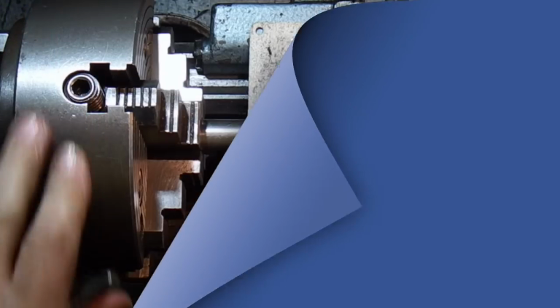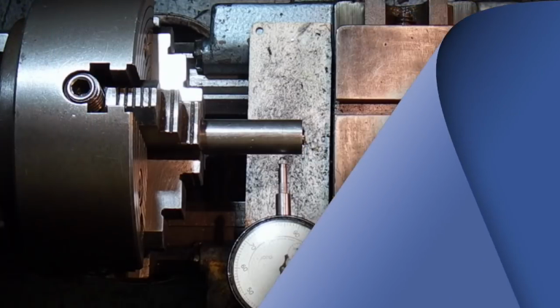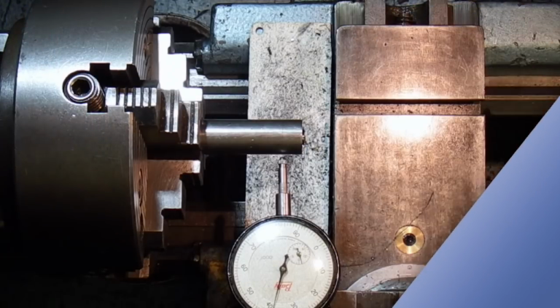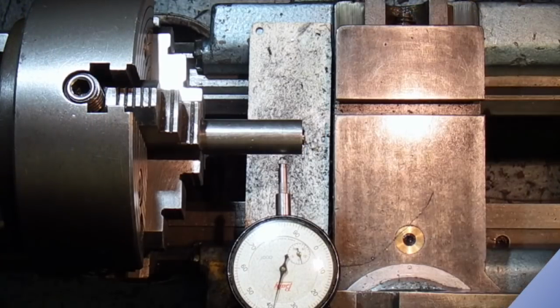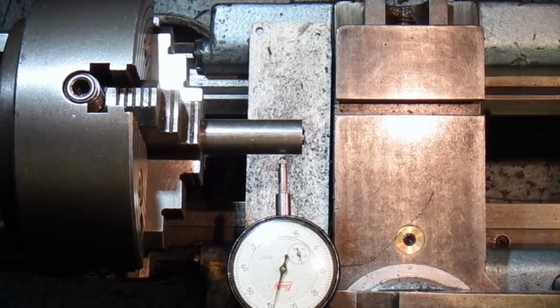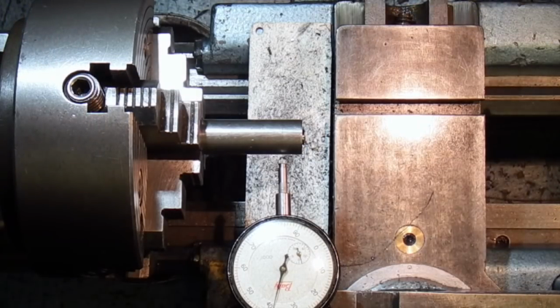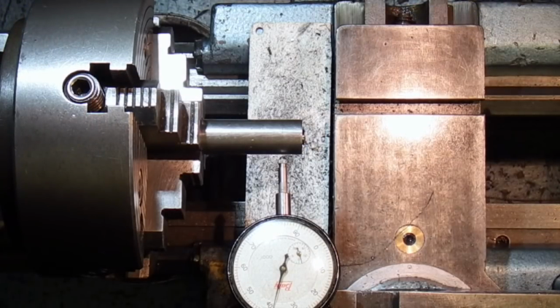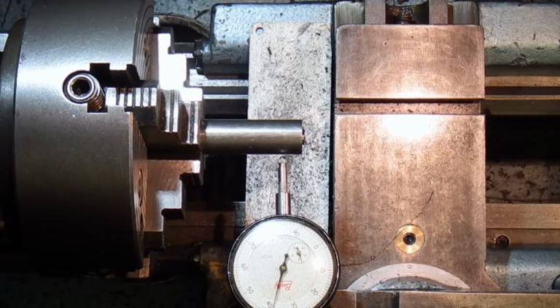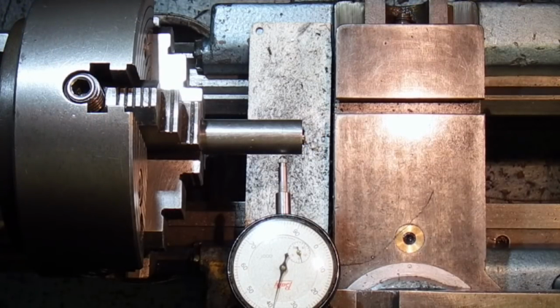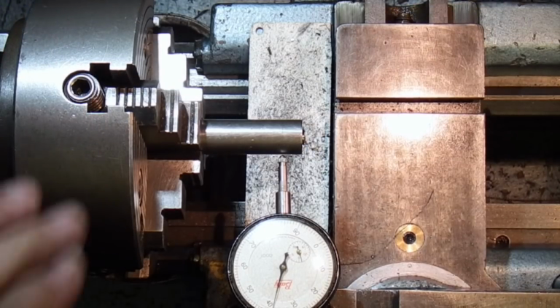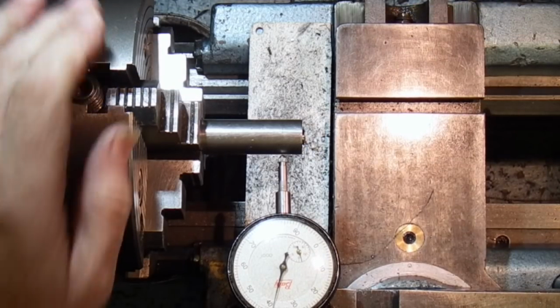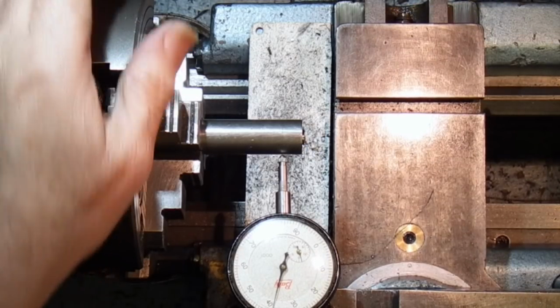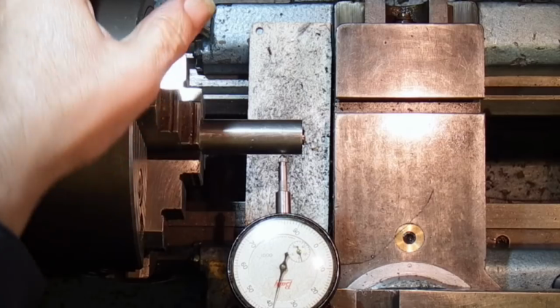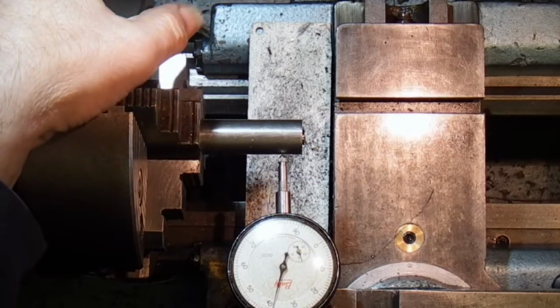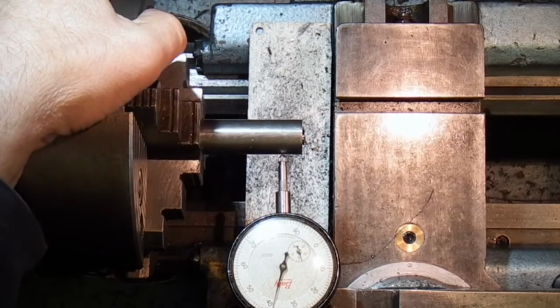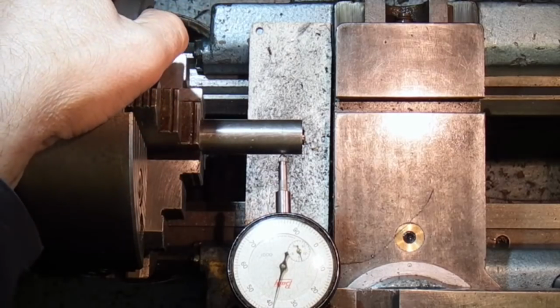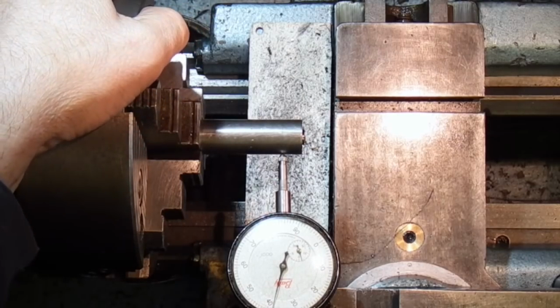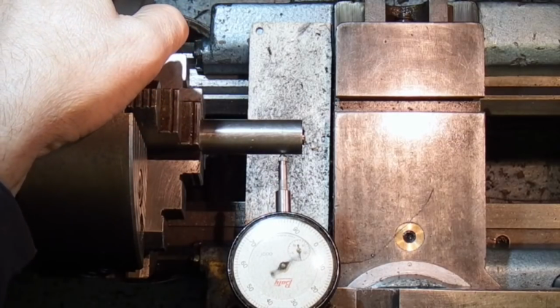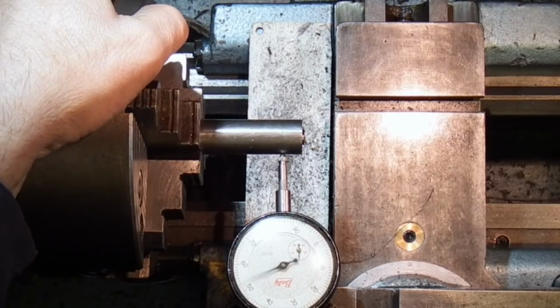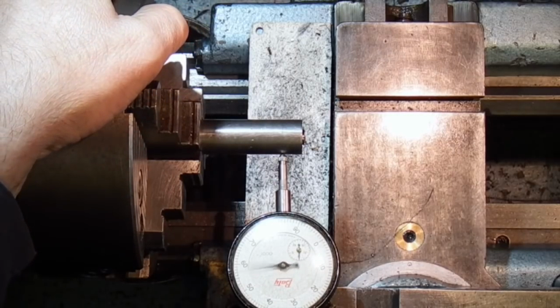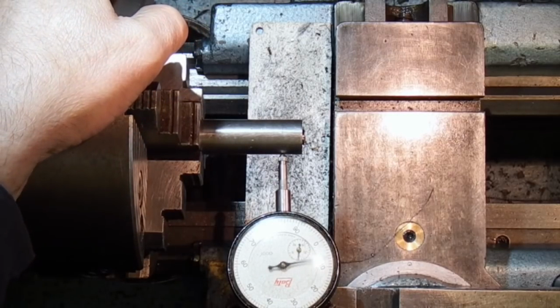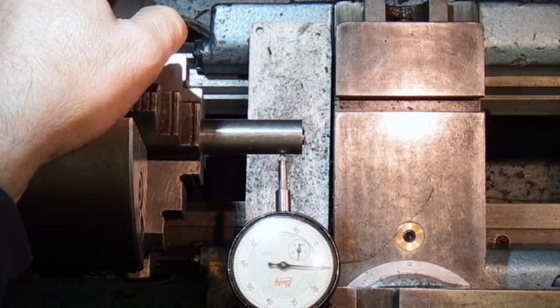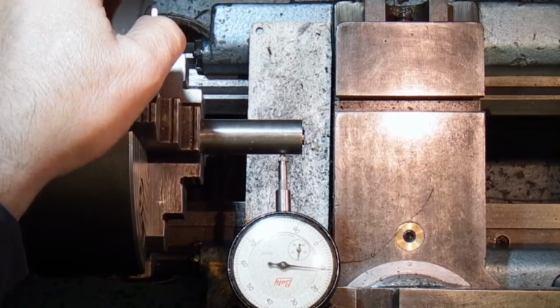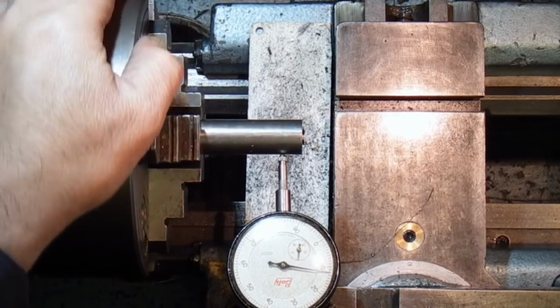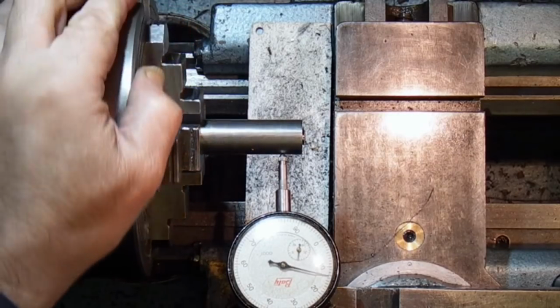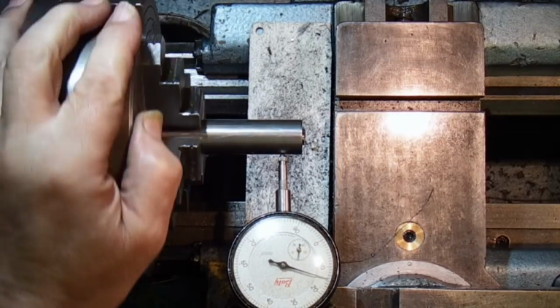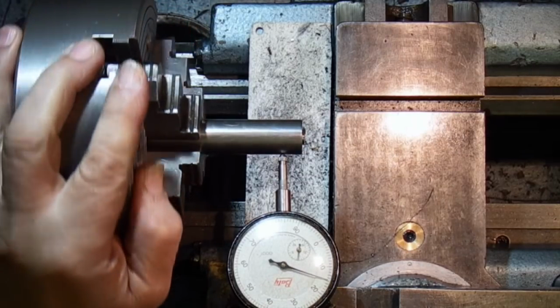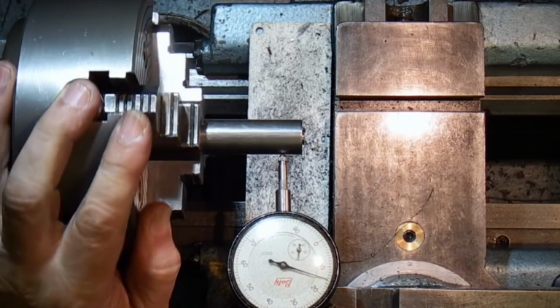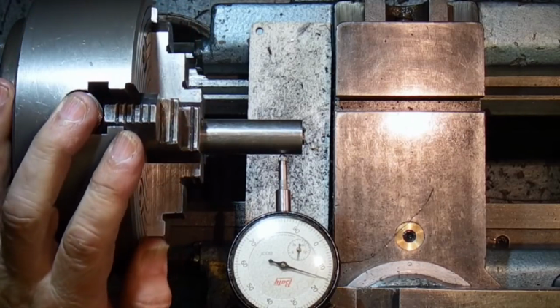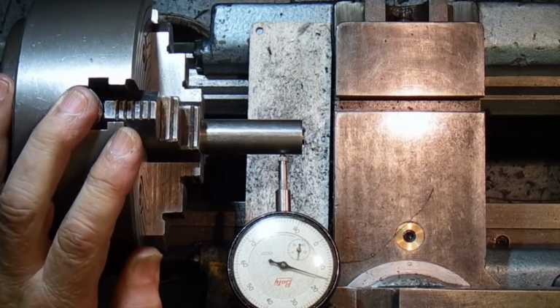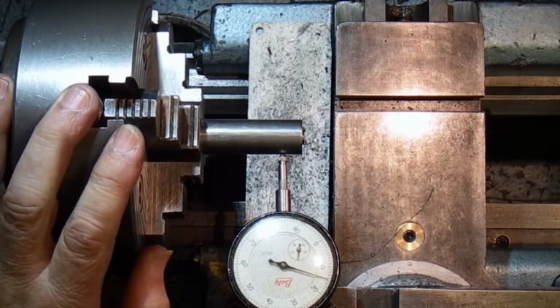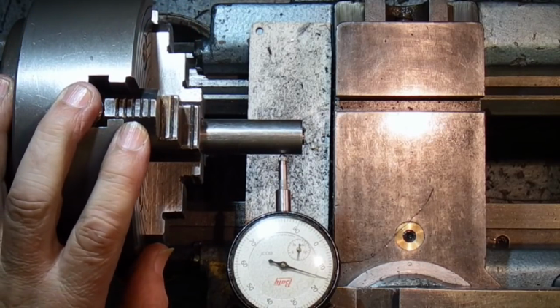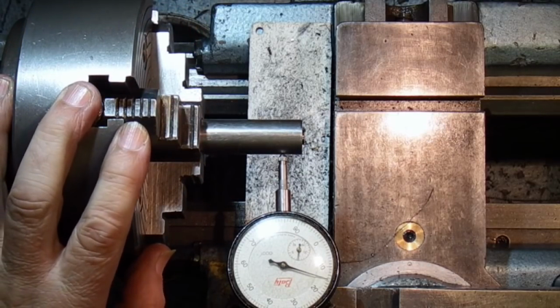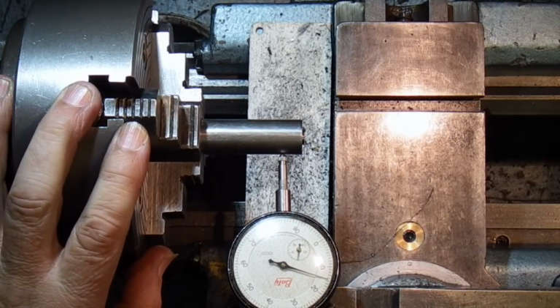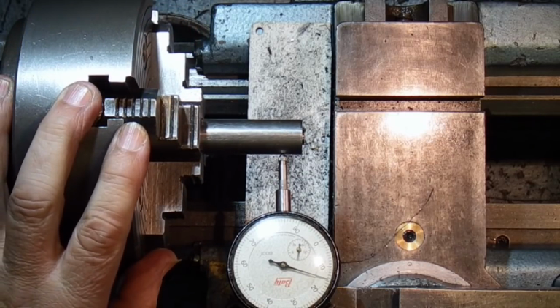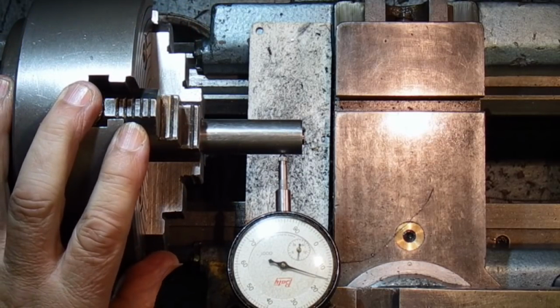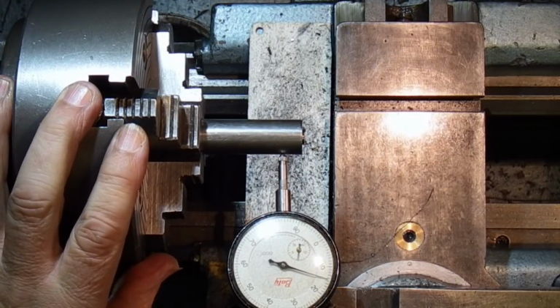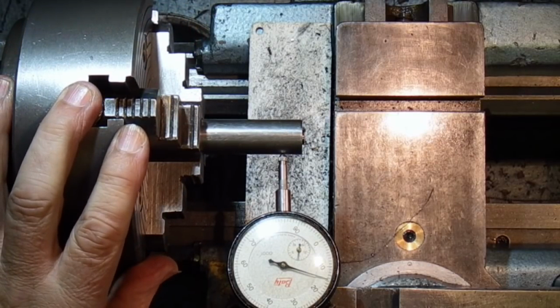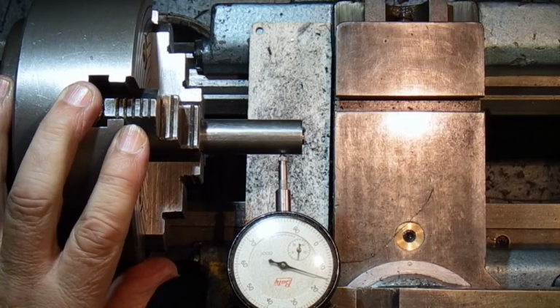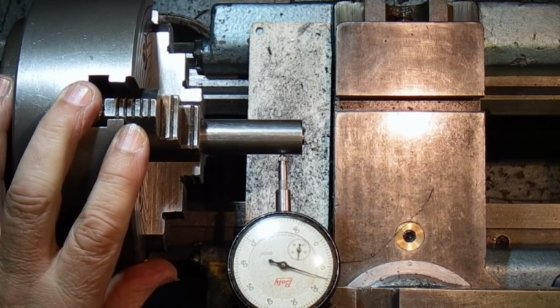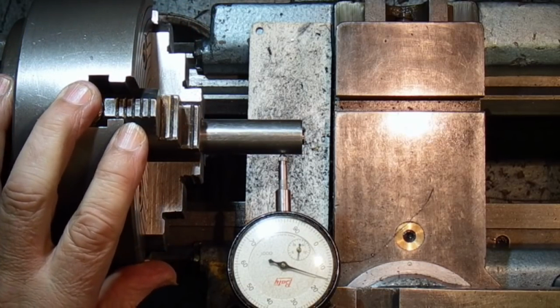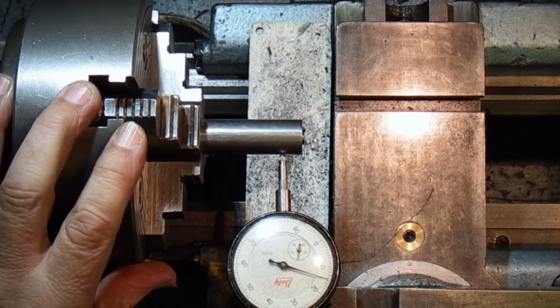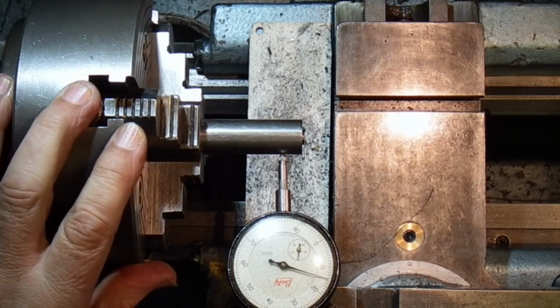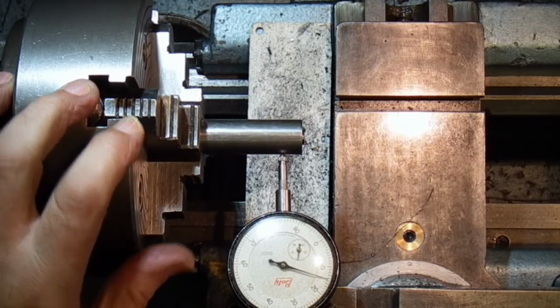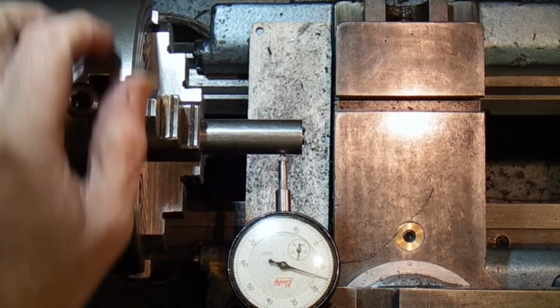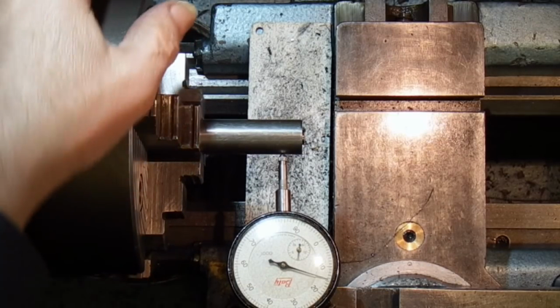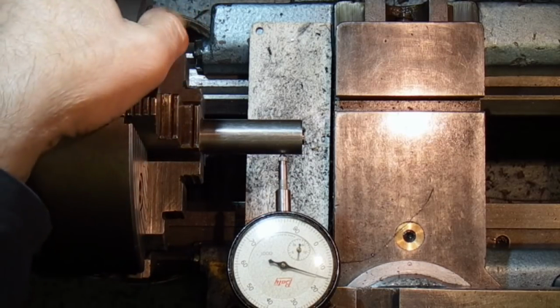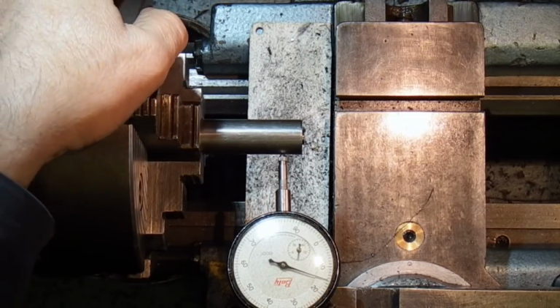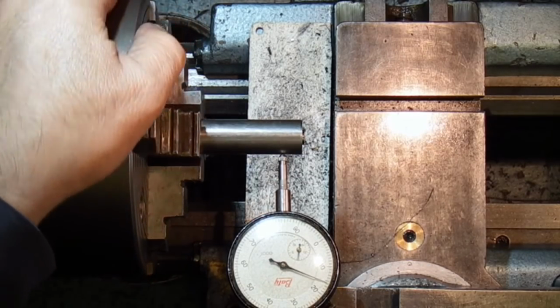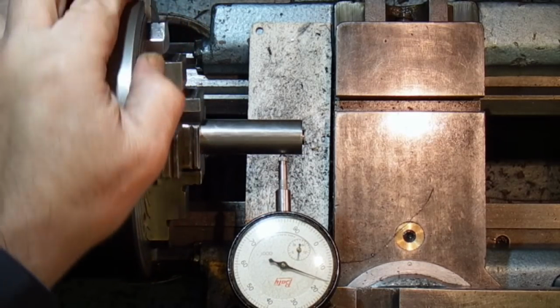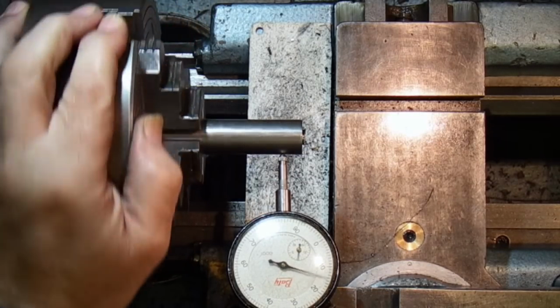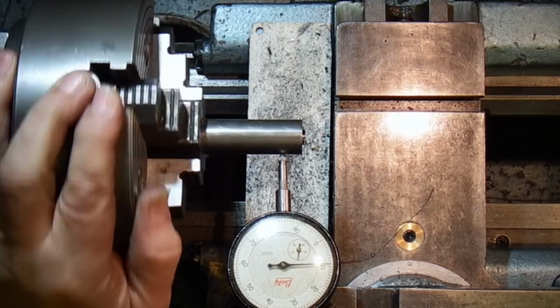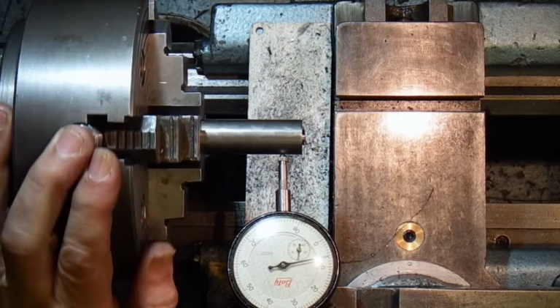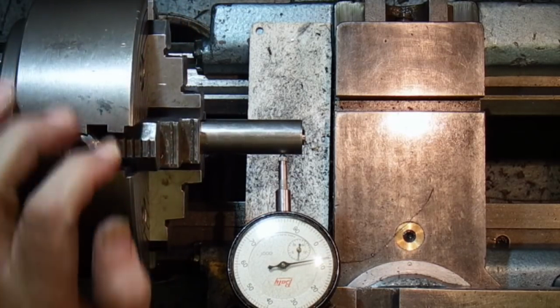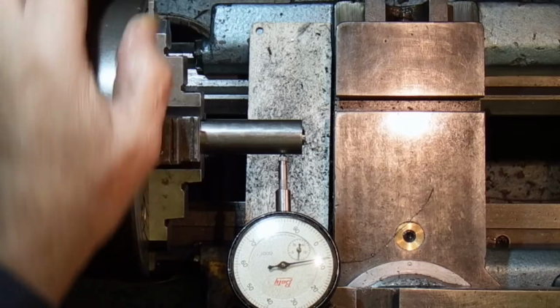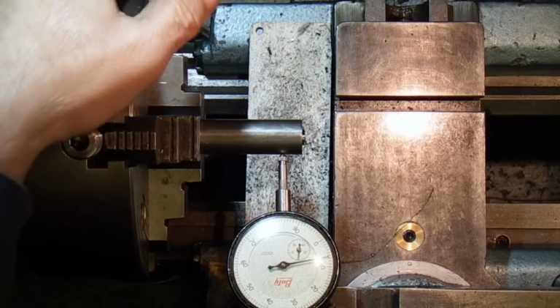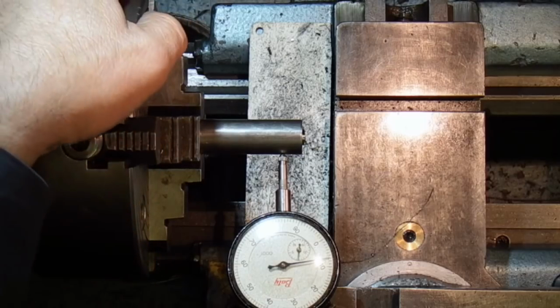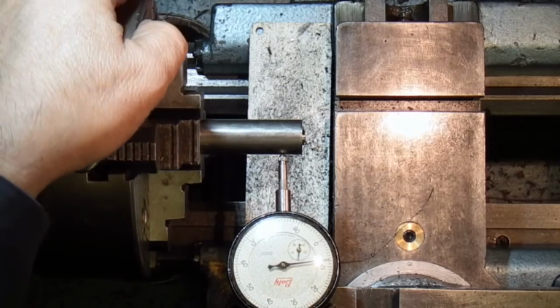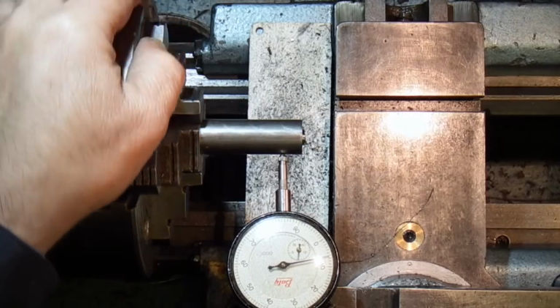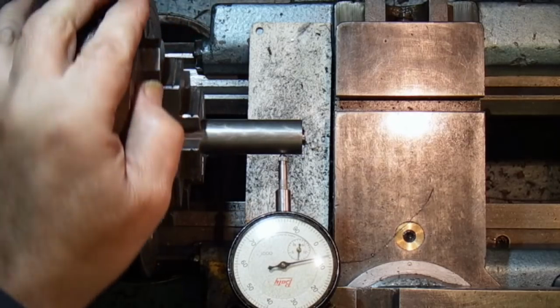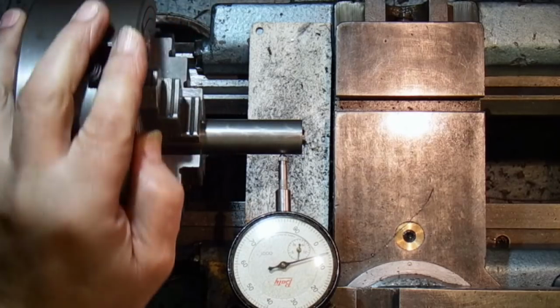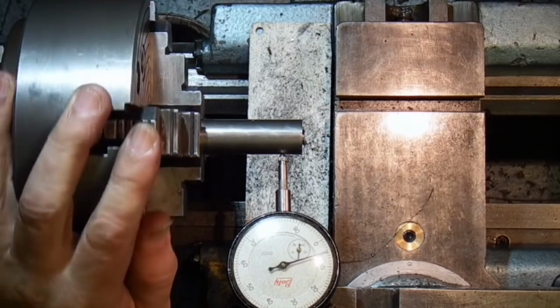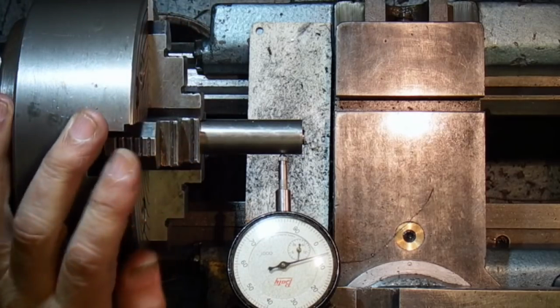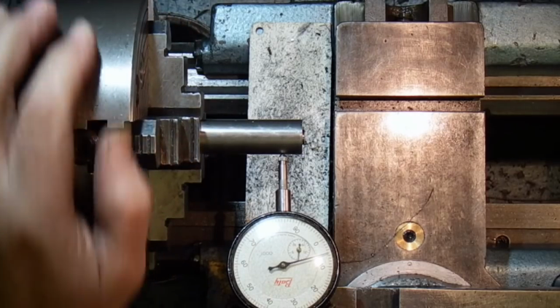There's some steel in the four-jaw chuck. I've changed the dial indicator to one that will give me at least a 3mm reading.